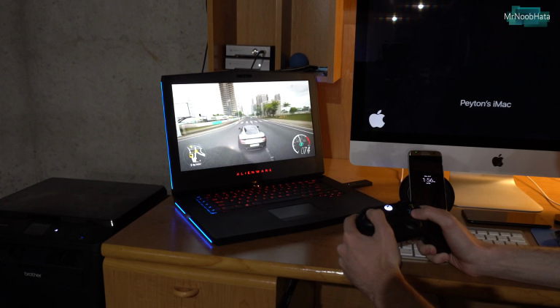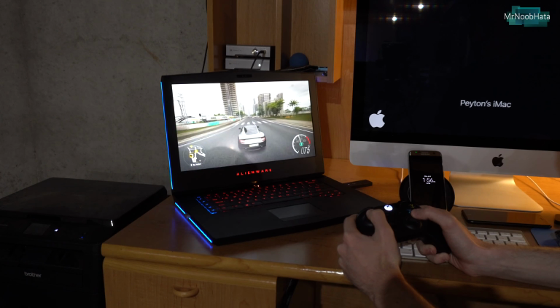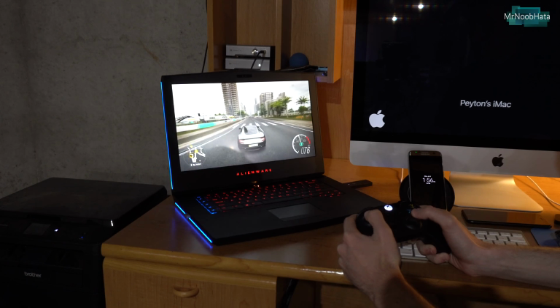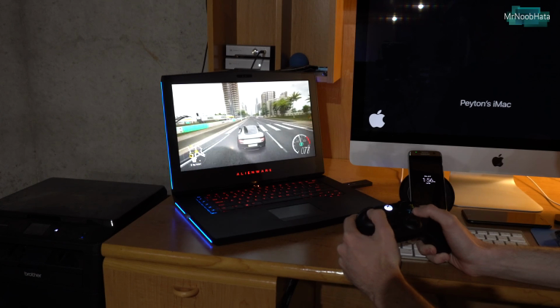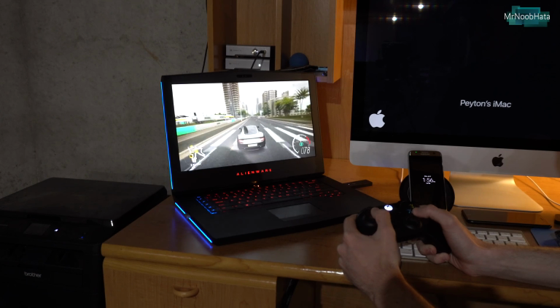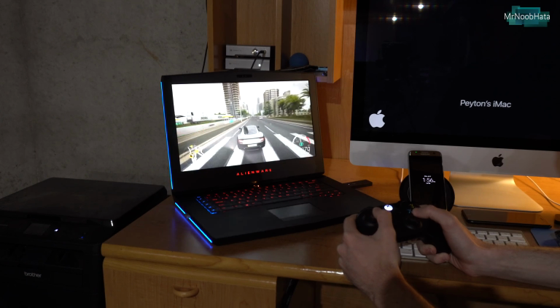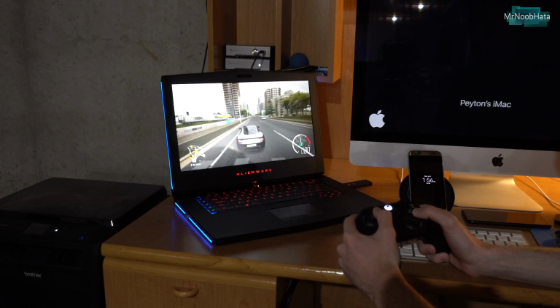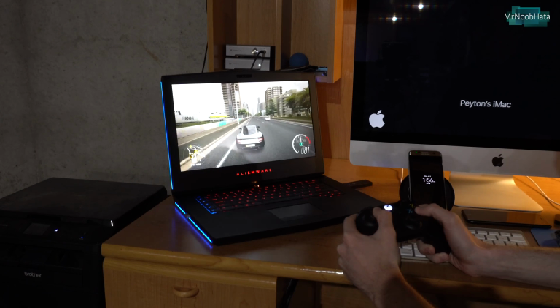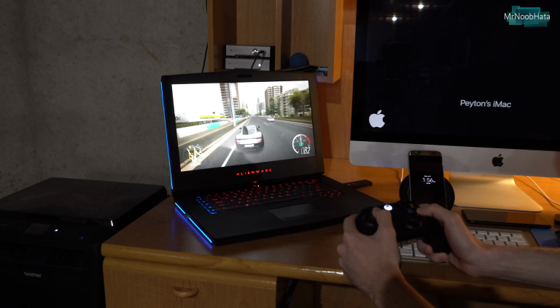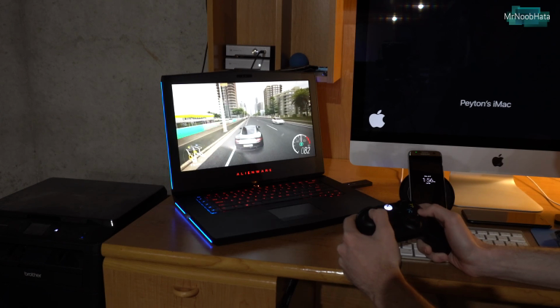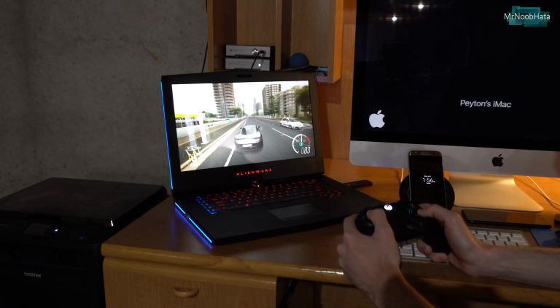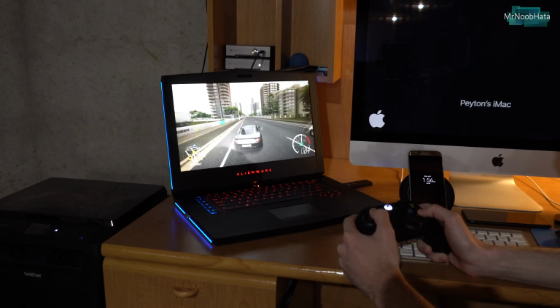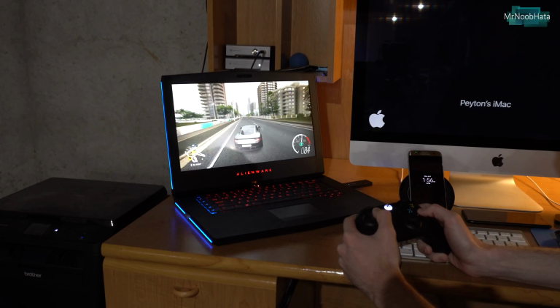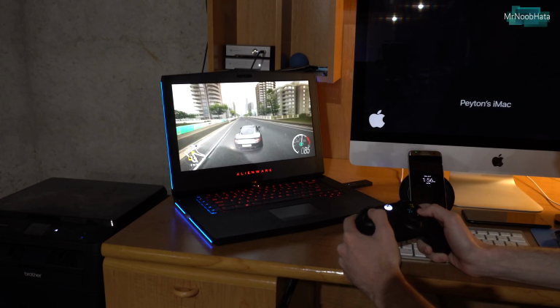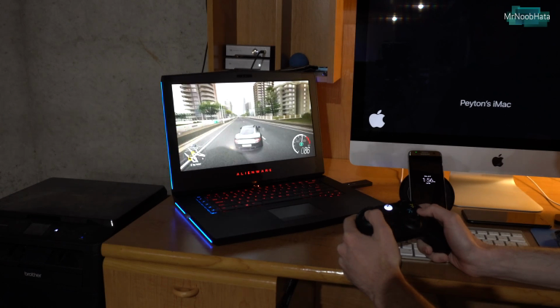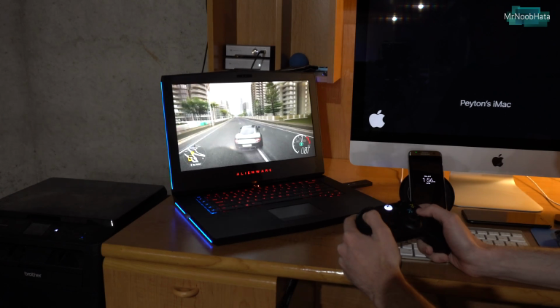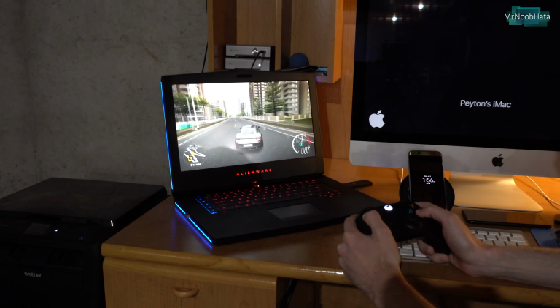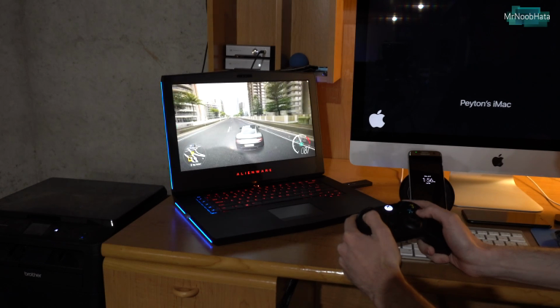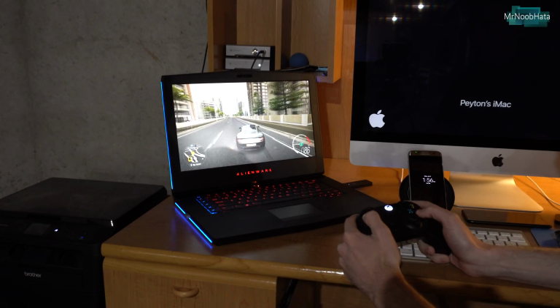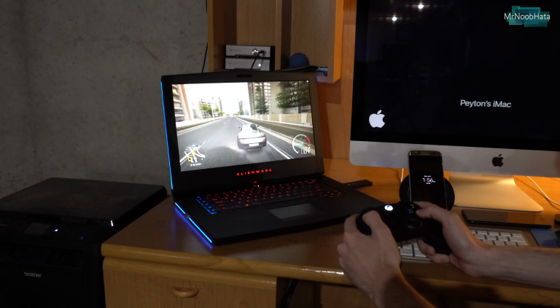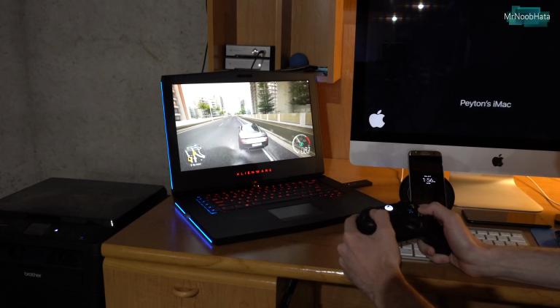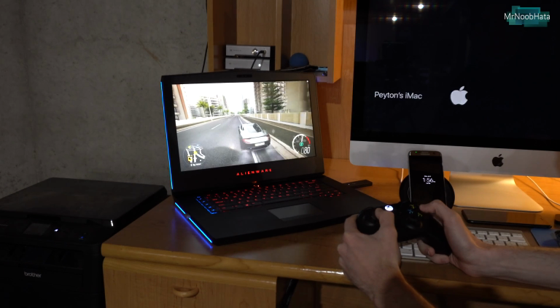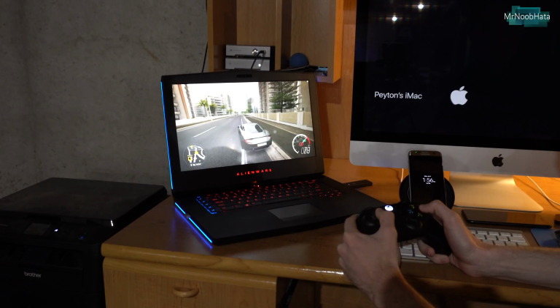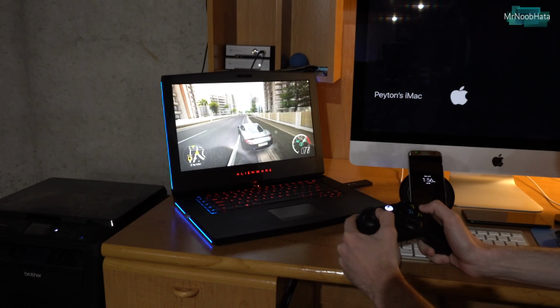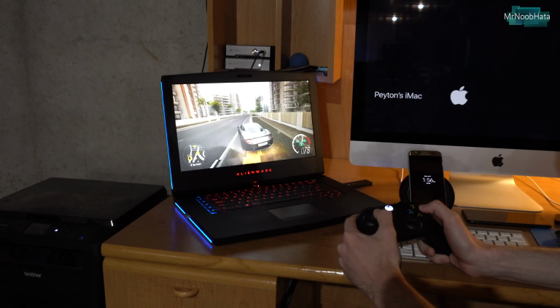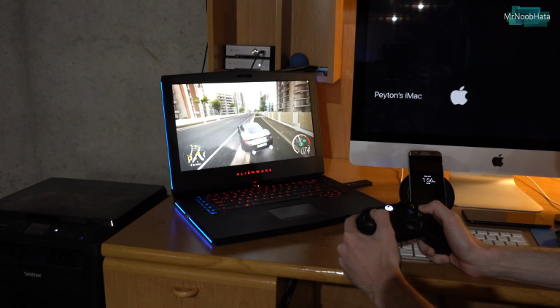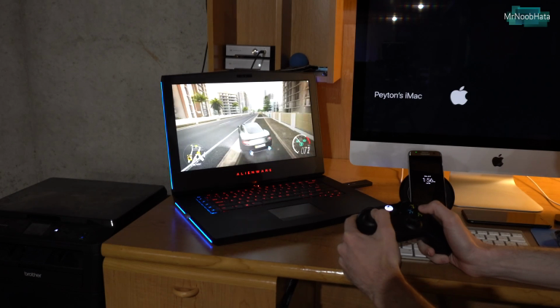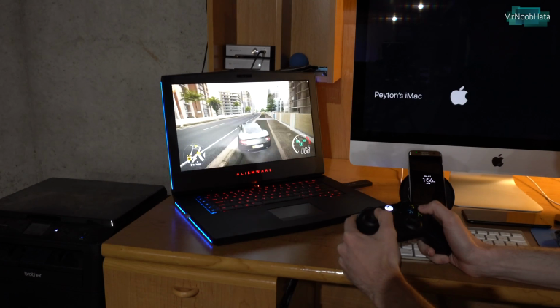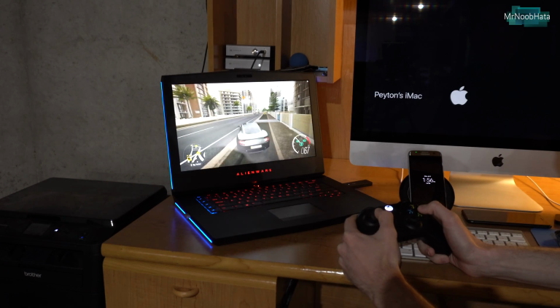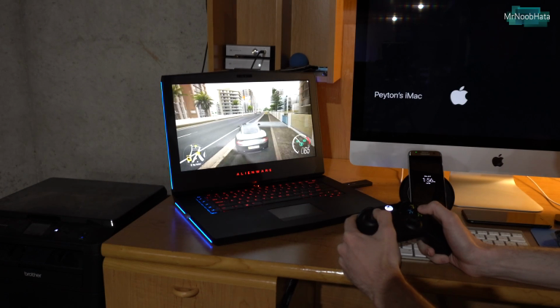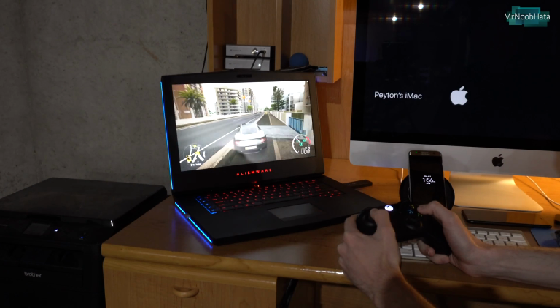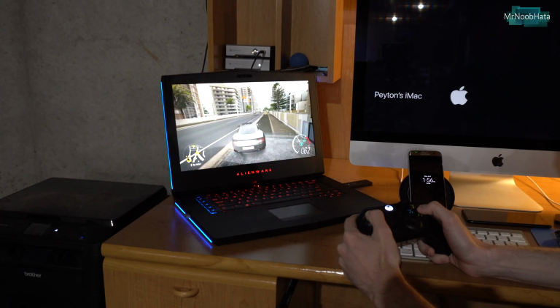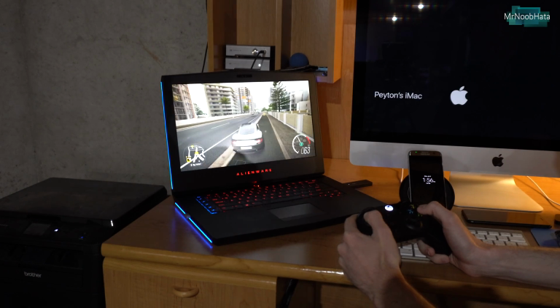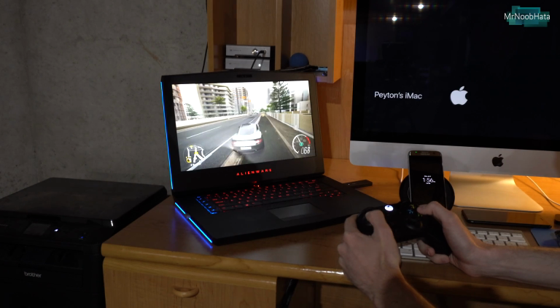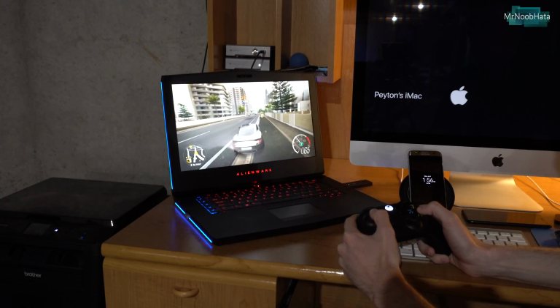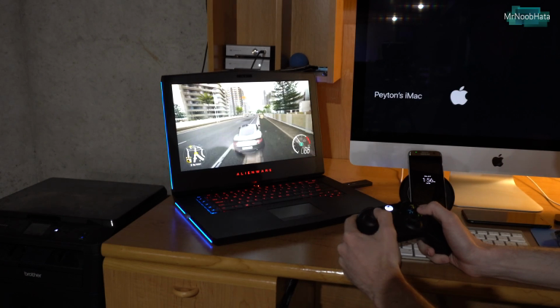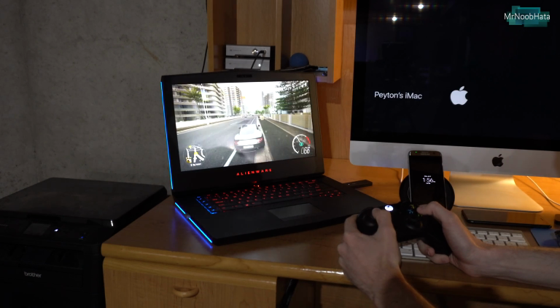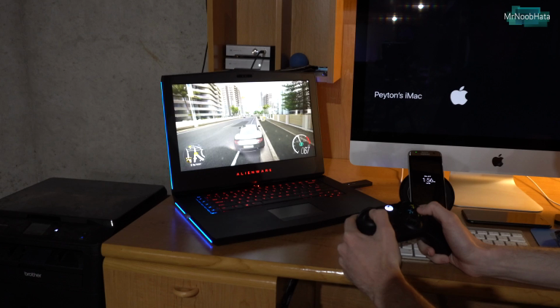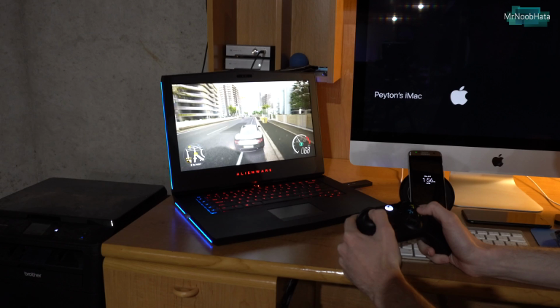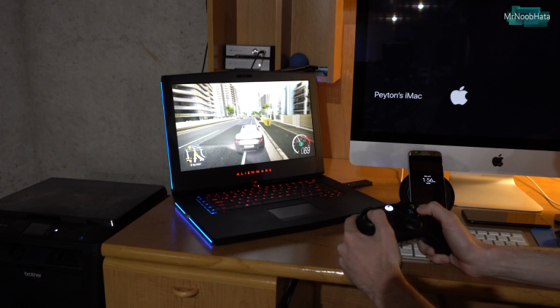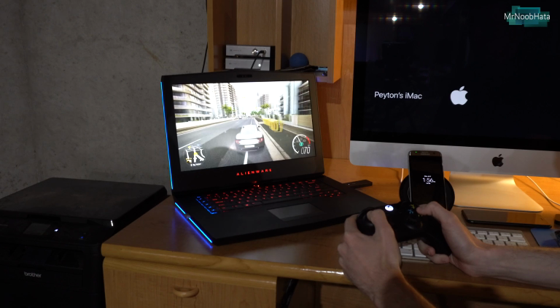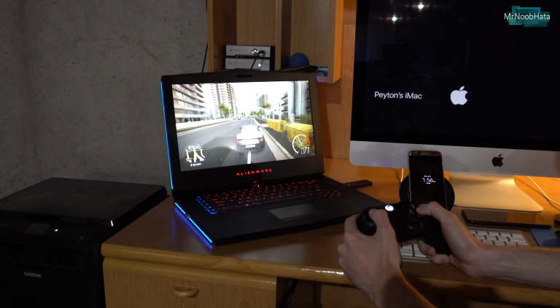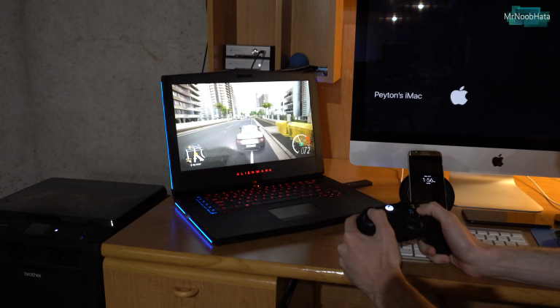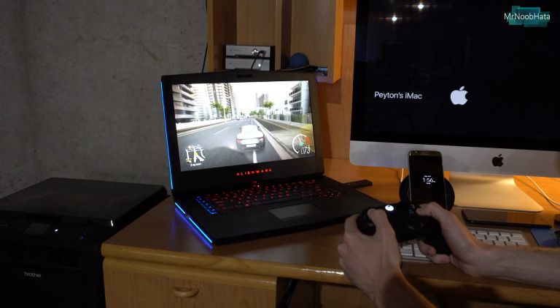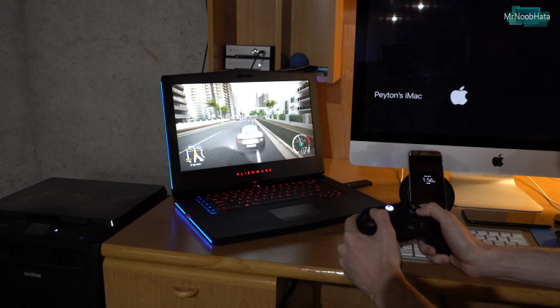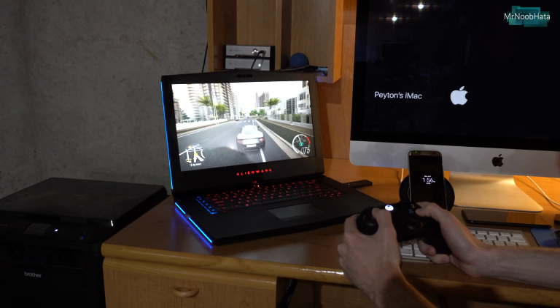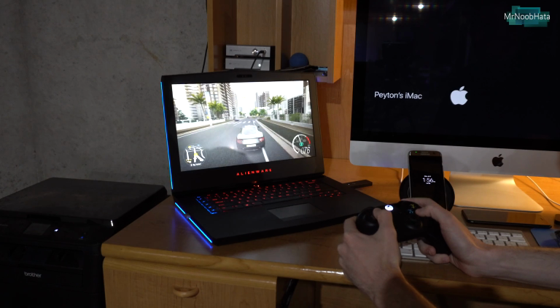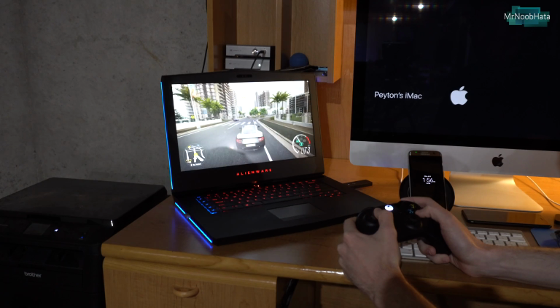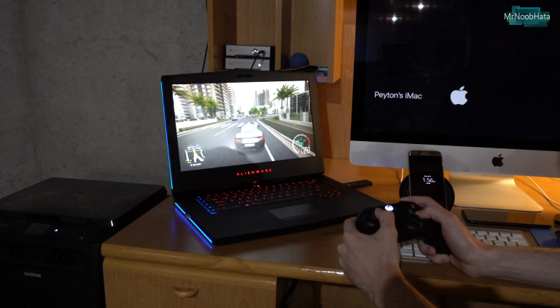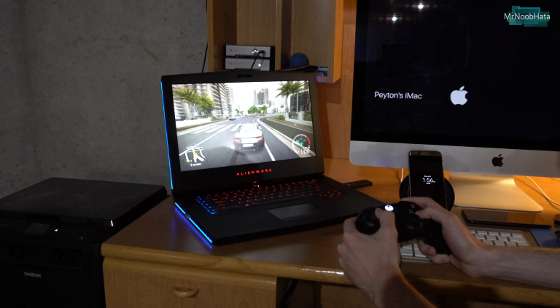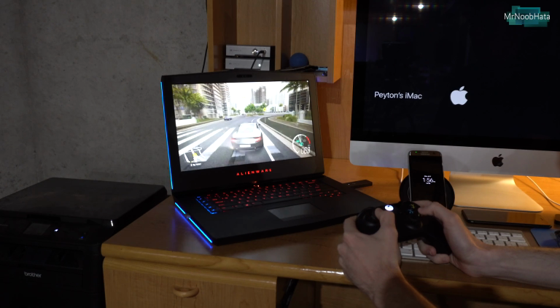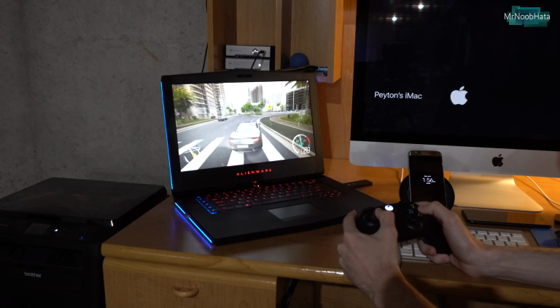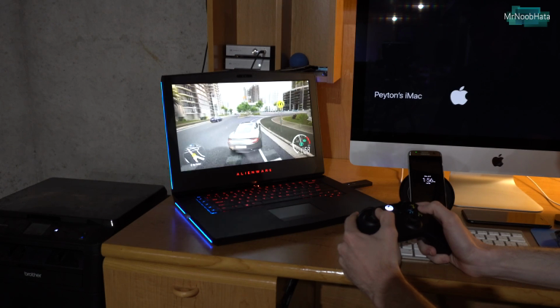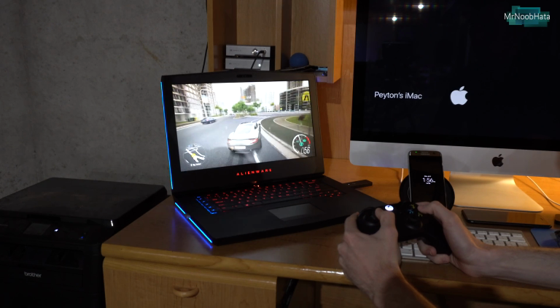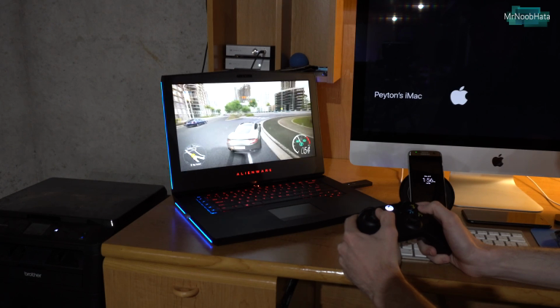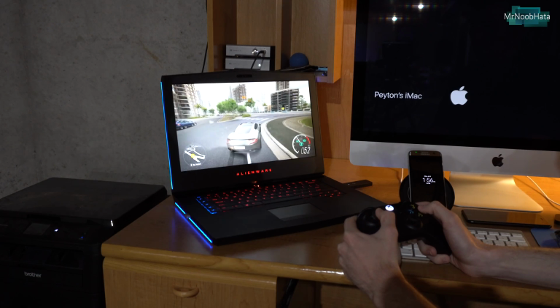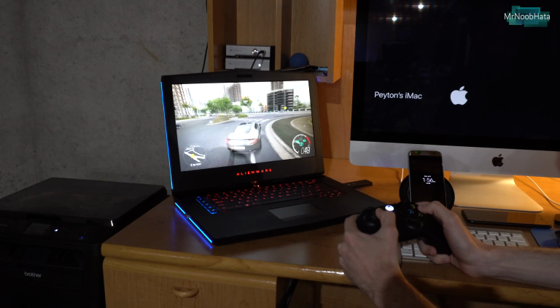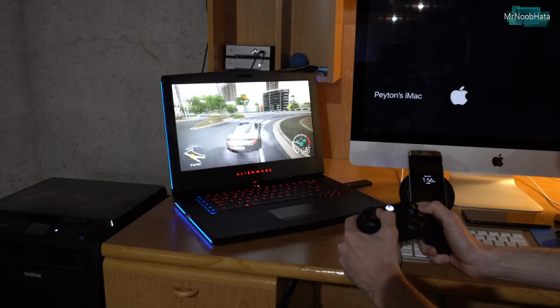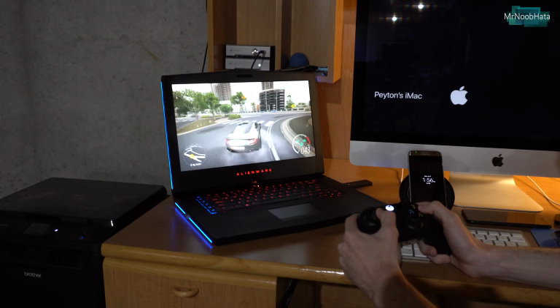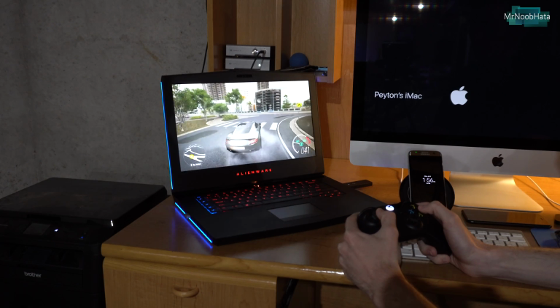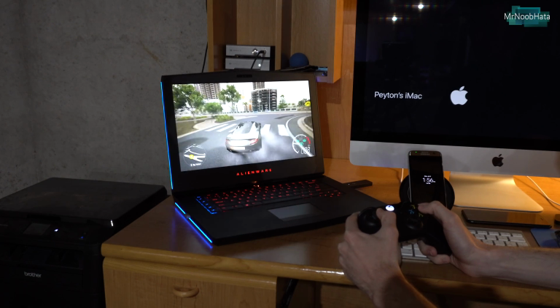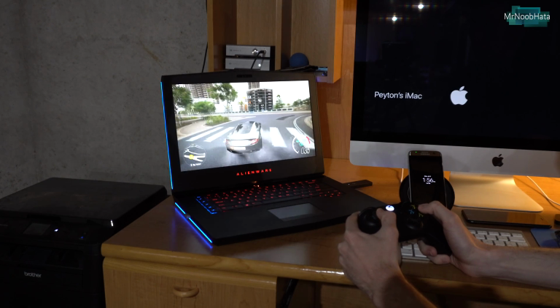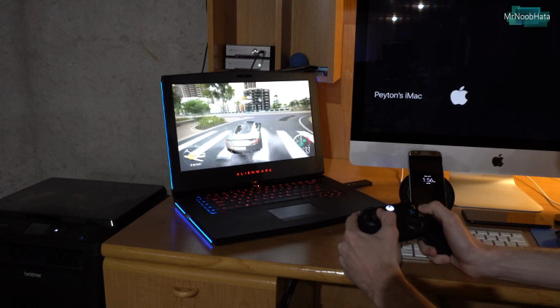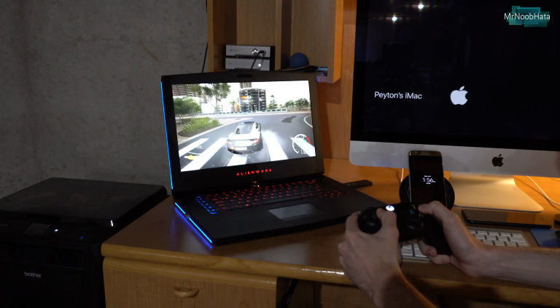The controller works basically as you would expect. There is vibration, and you can use every button.